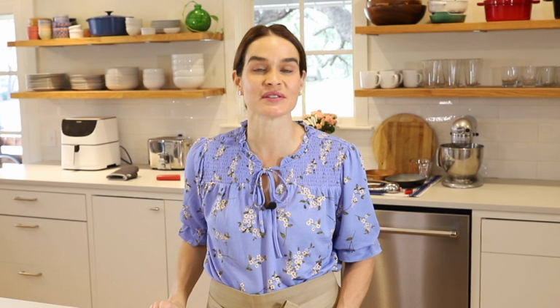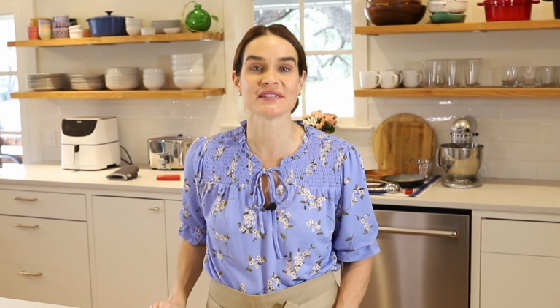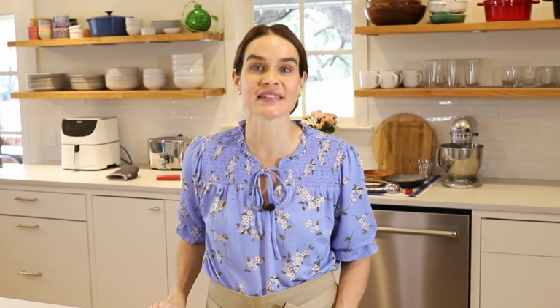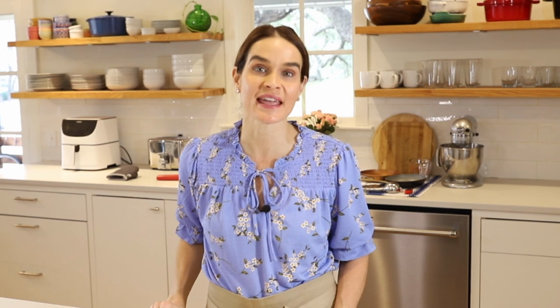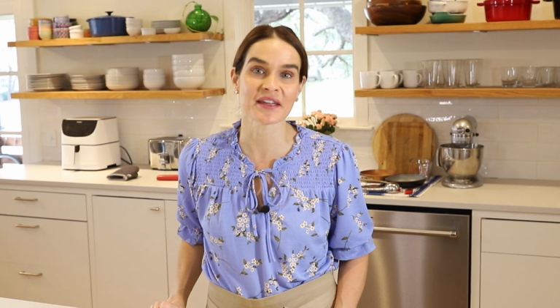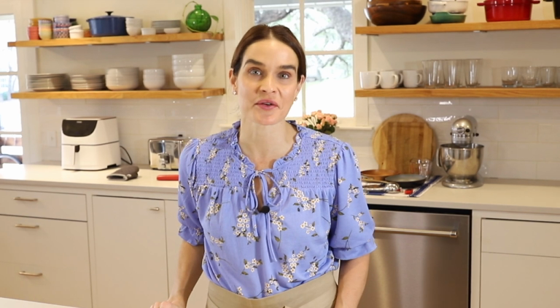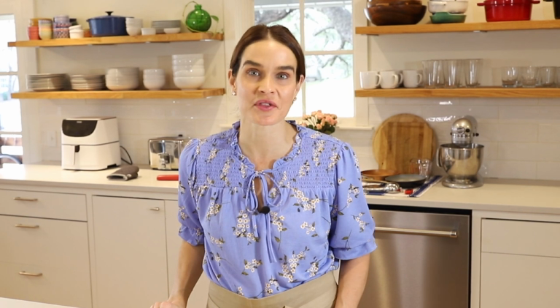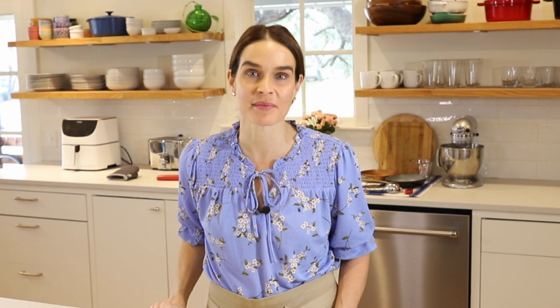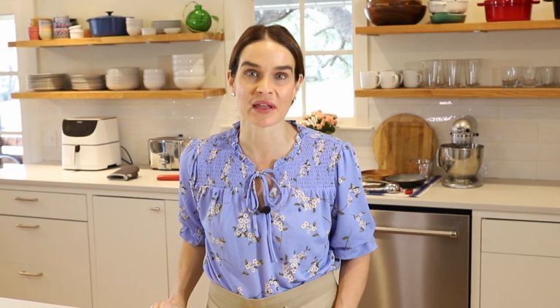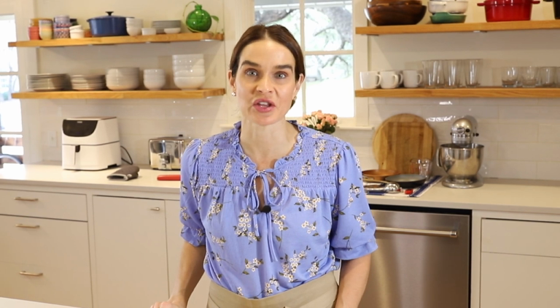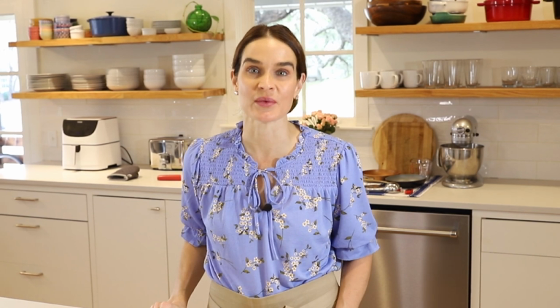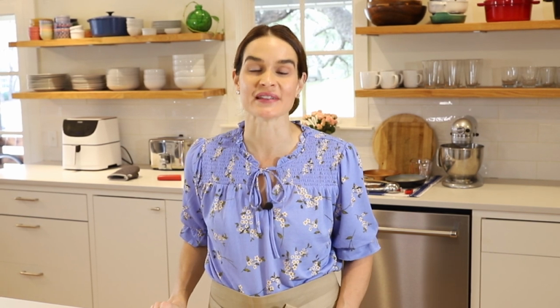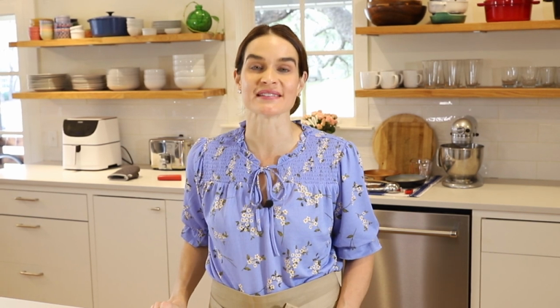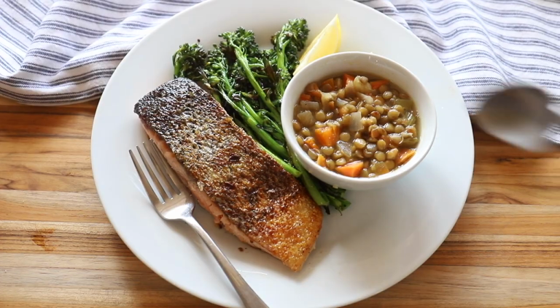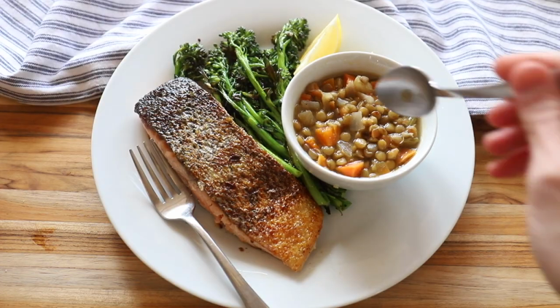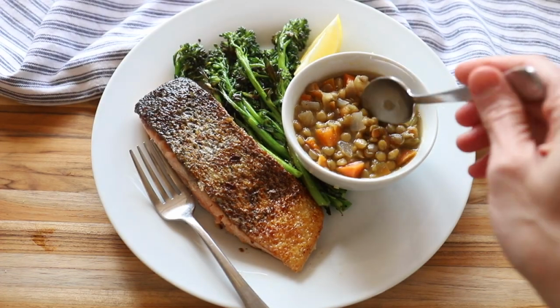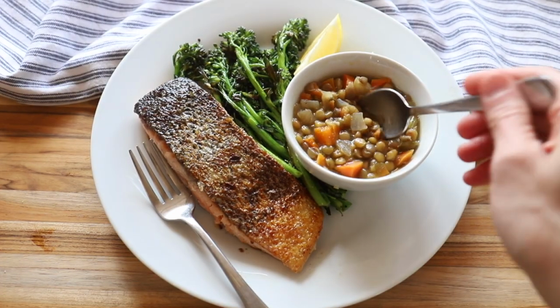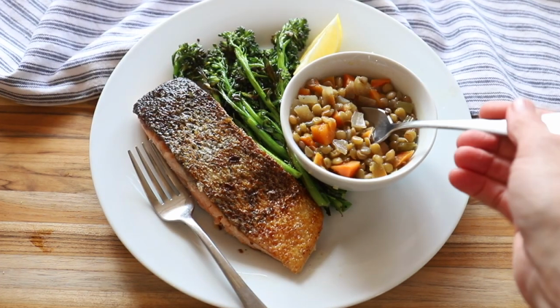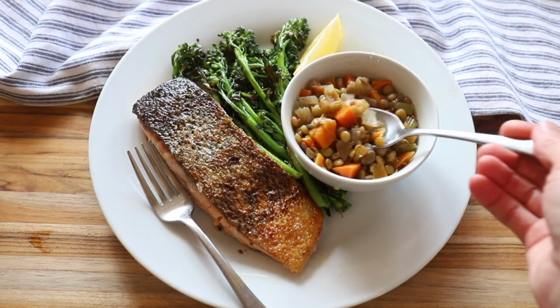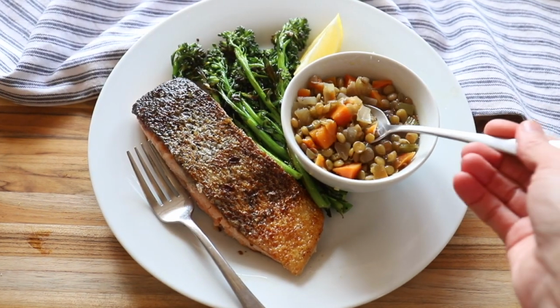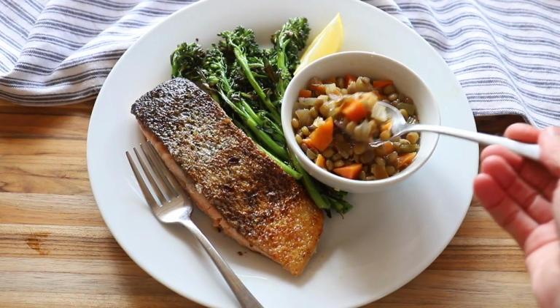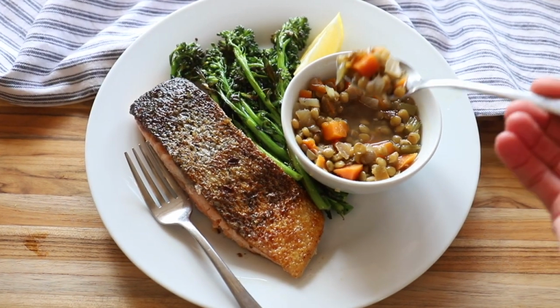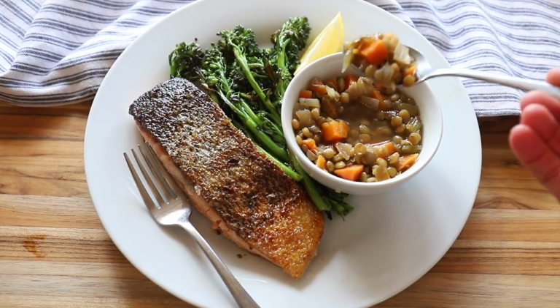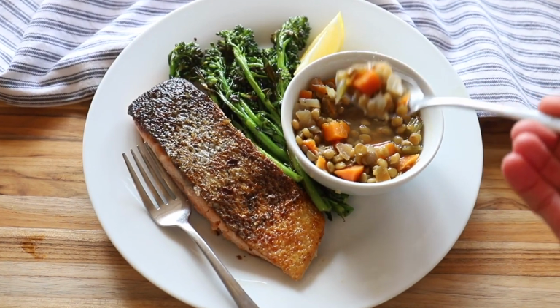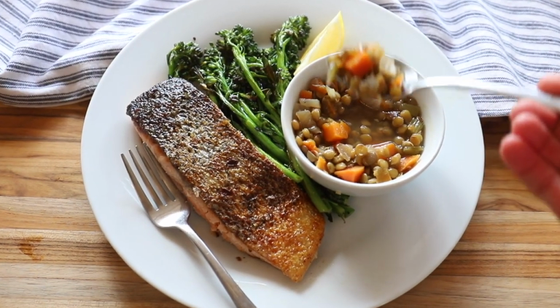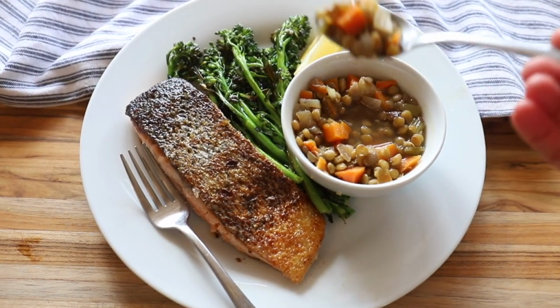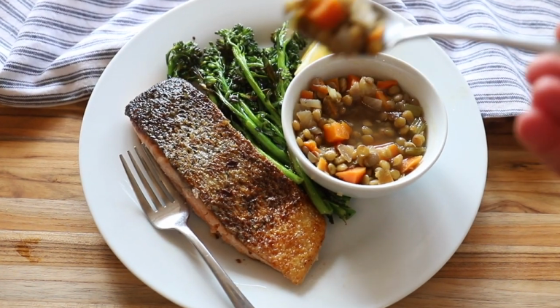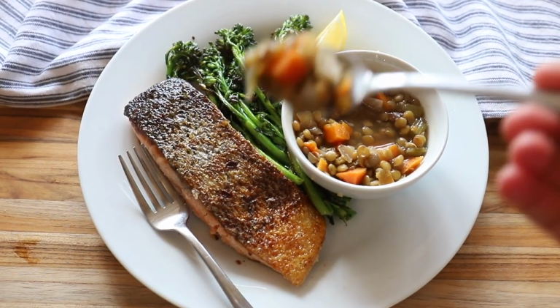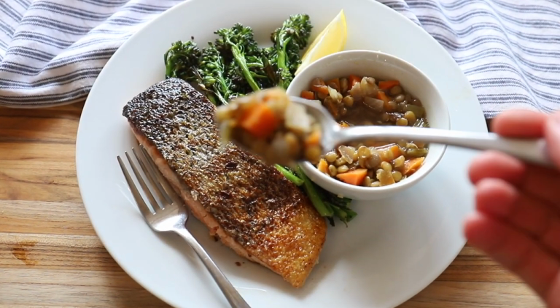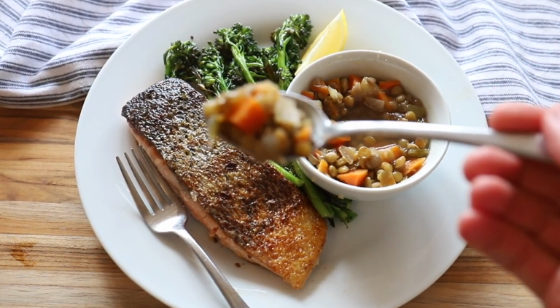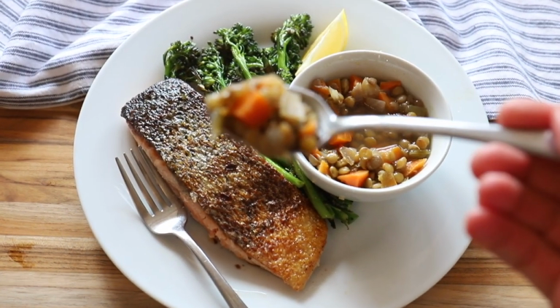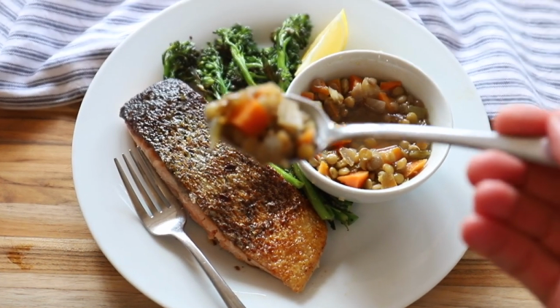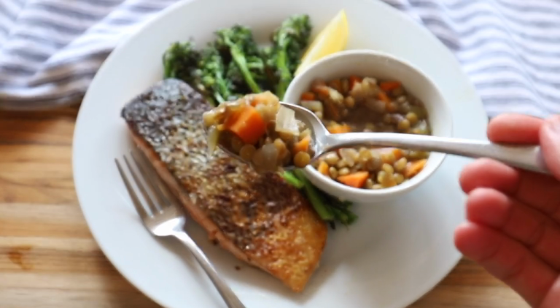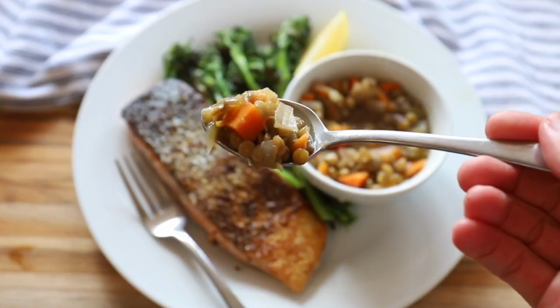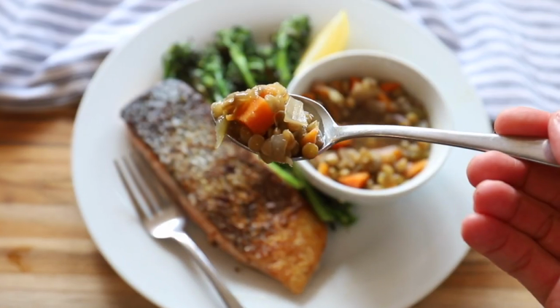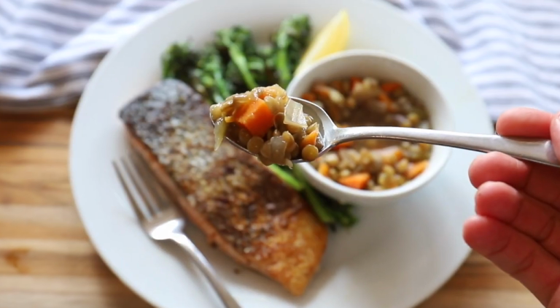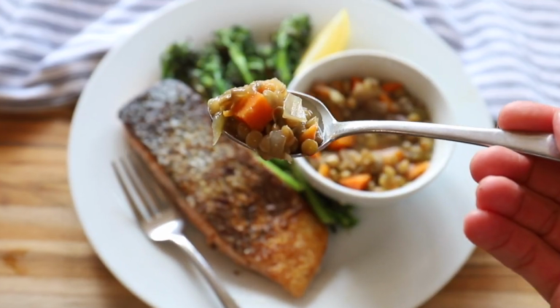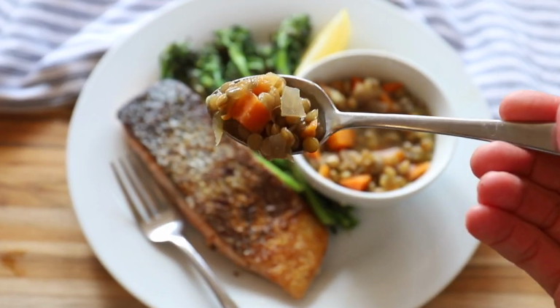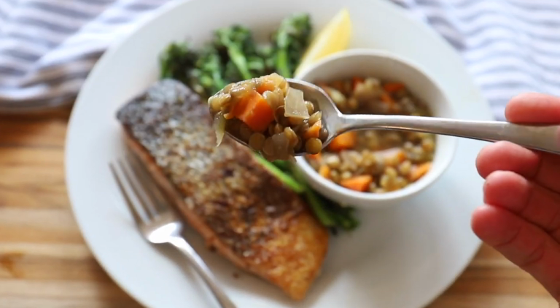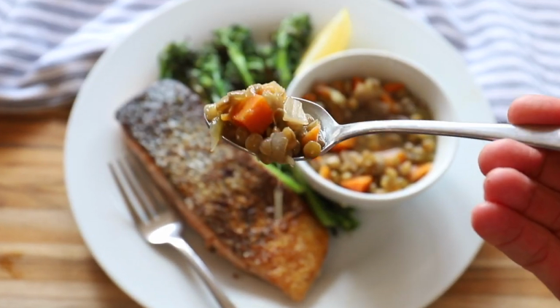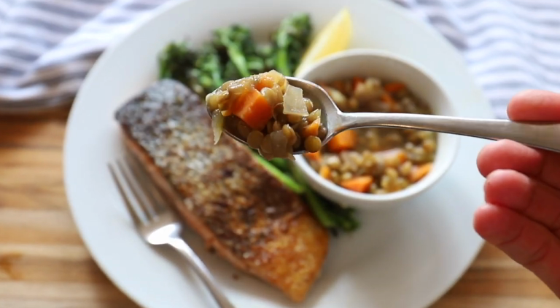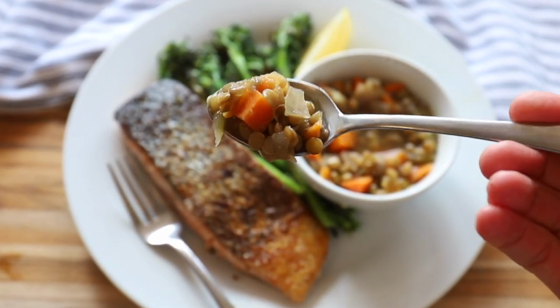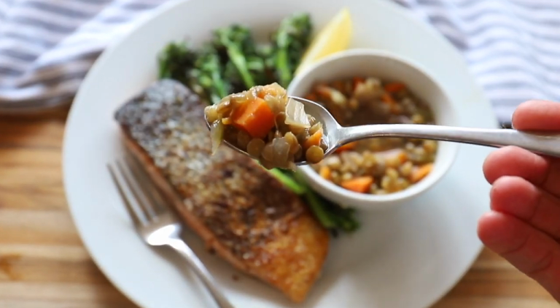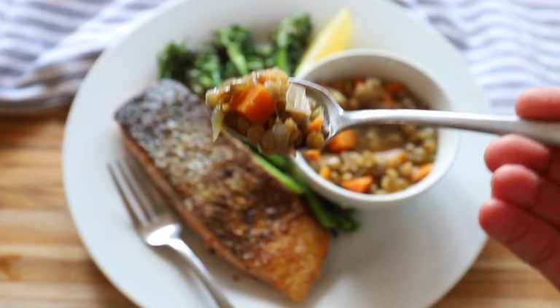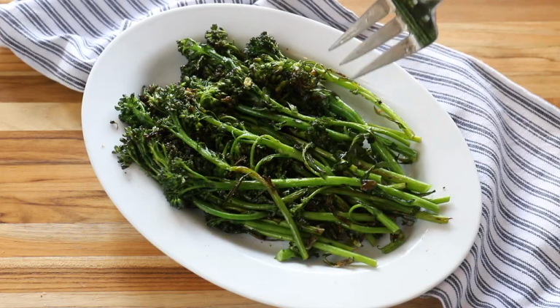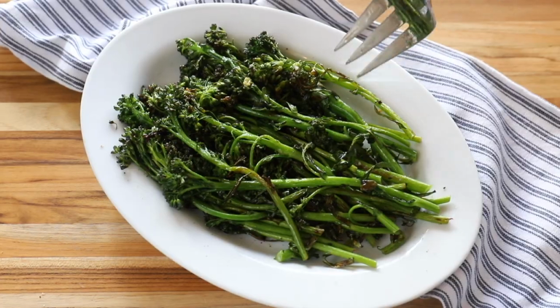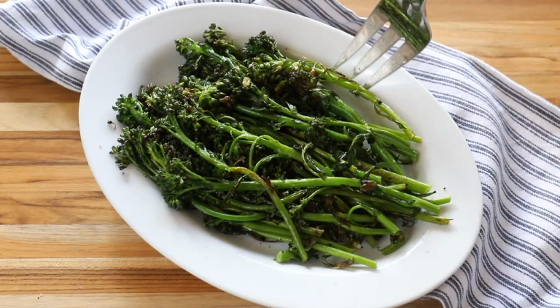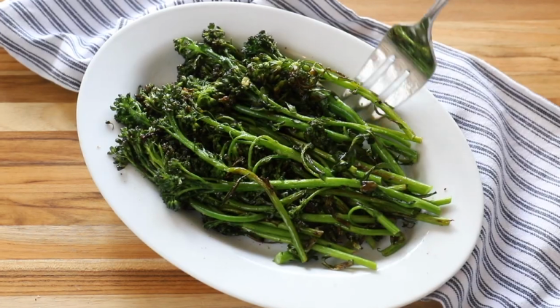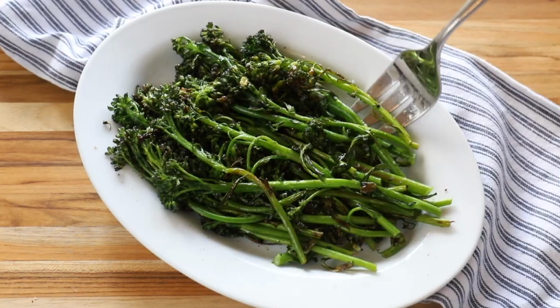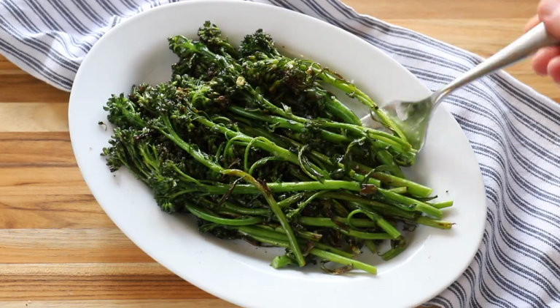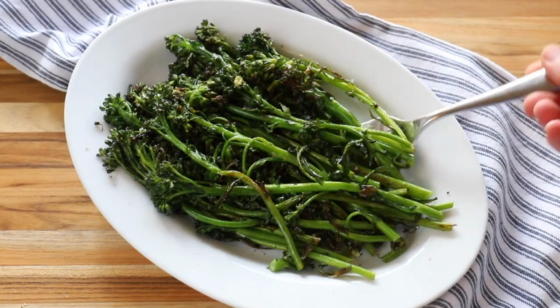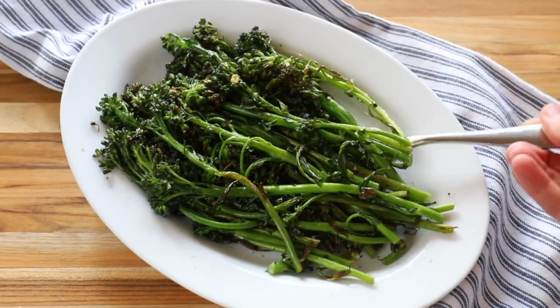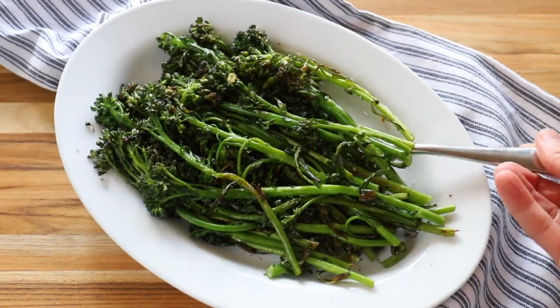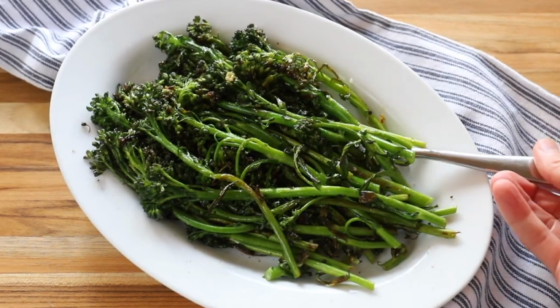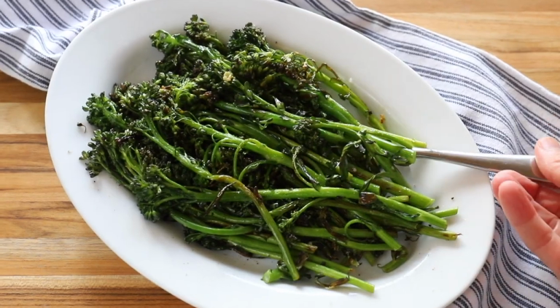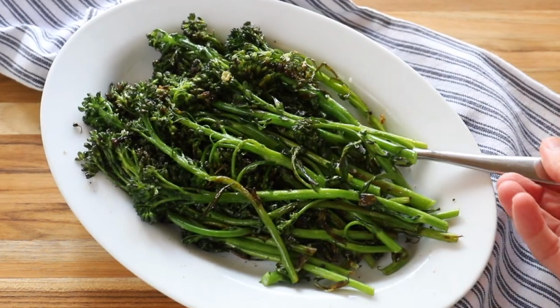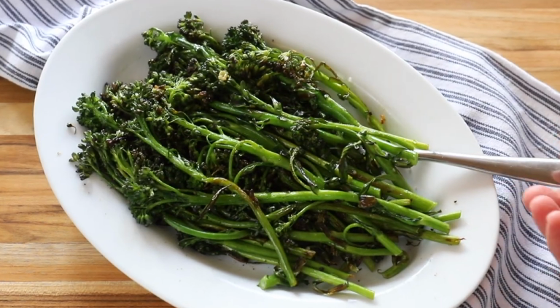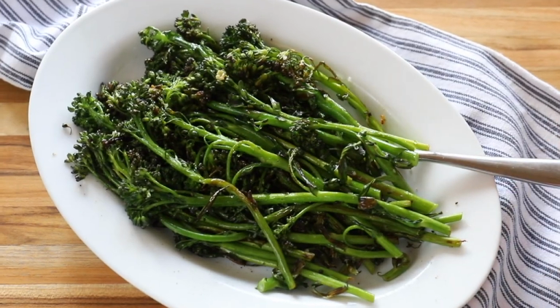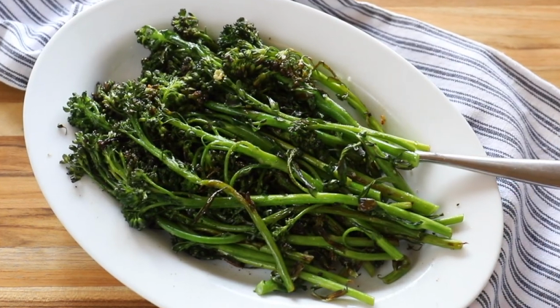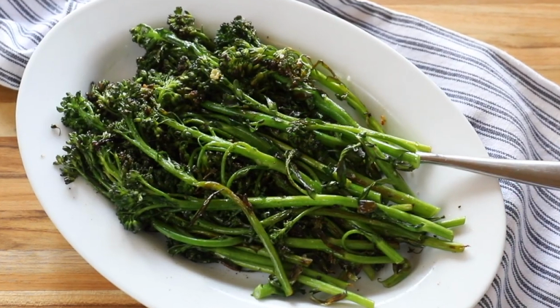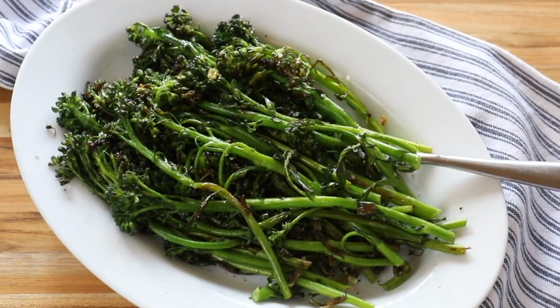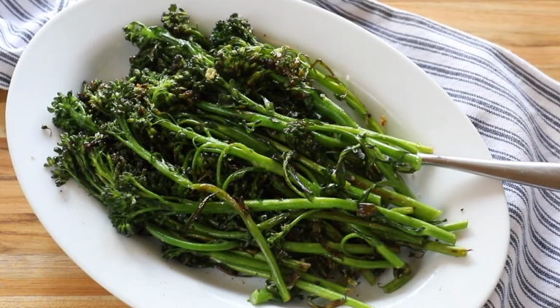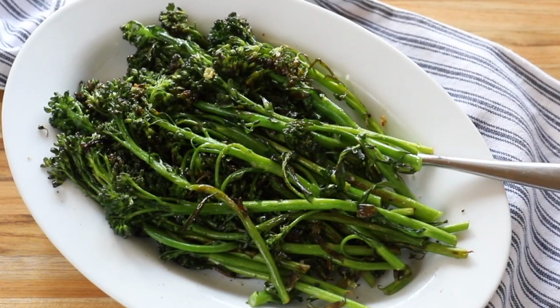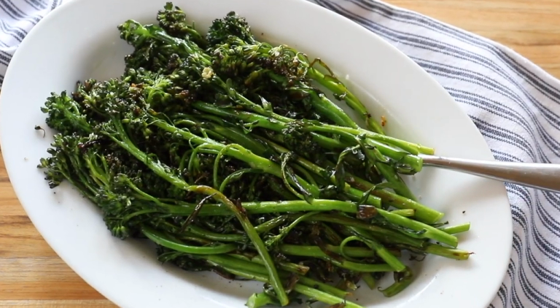Today on the menu is seared salmon with crispy skin, lentils, and a side of broccoli or broccolini.